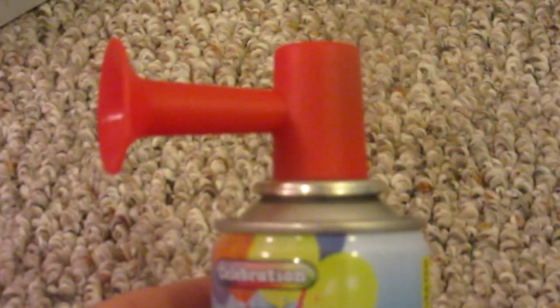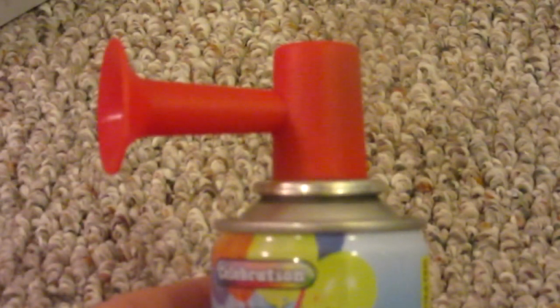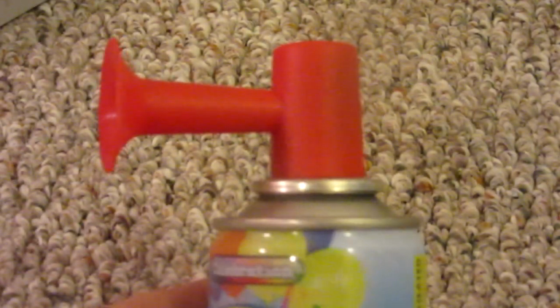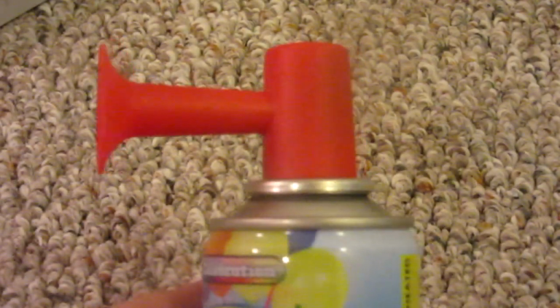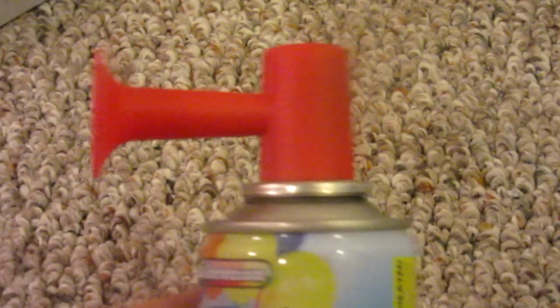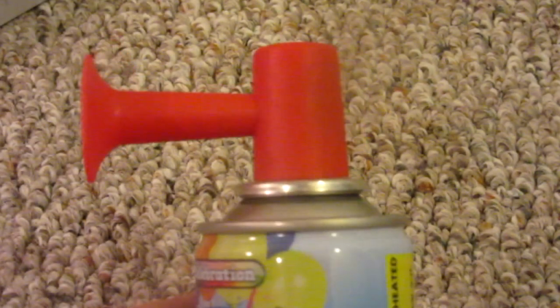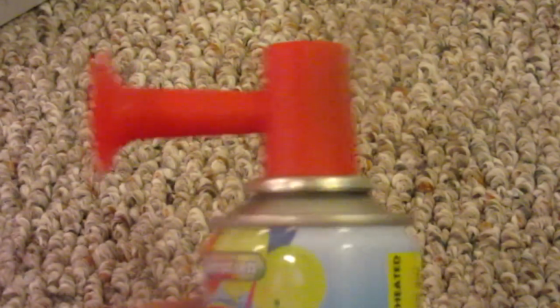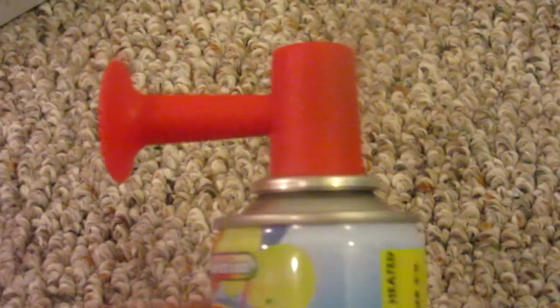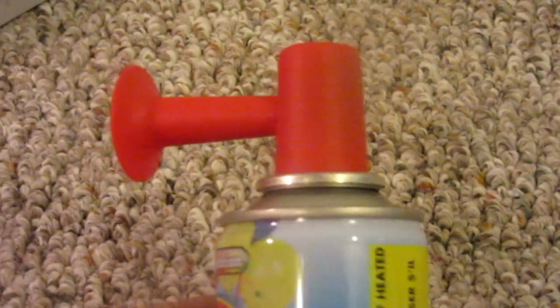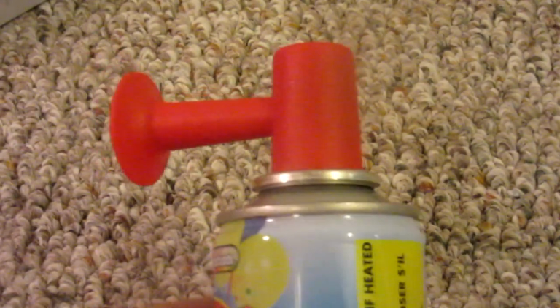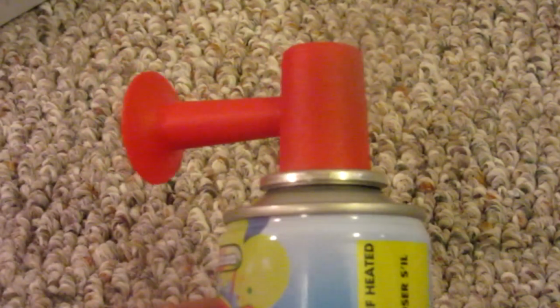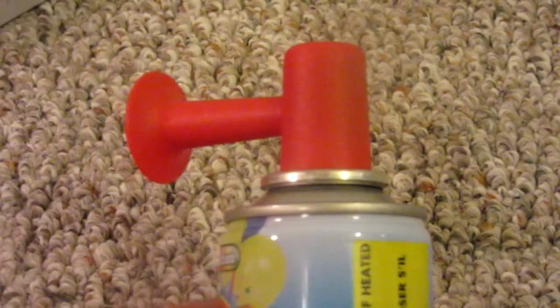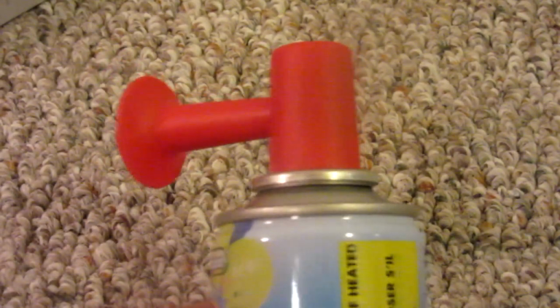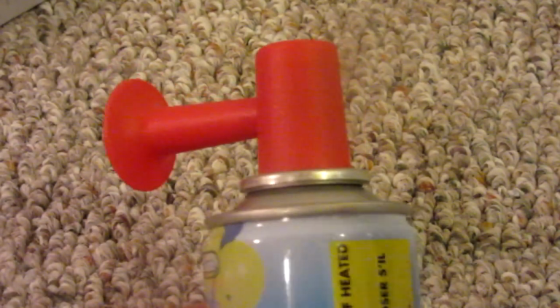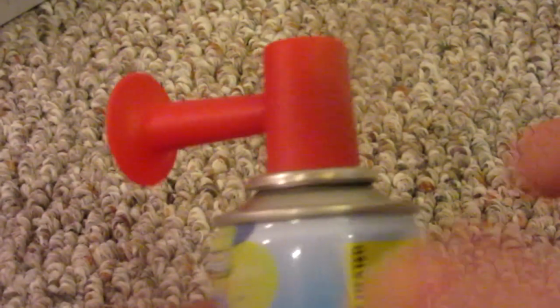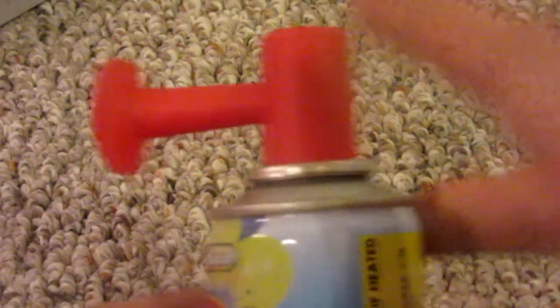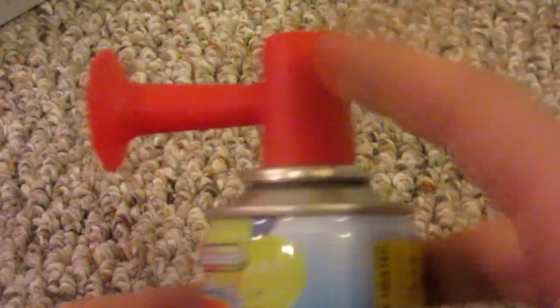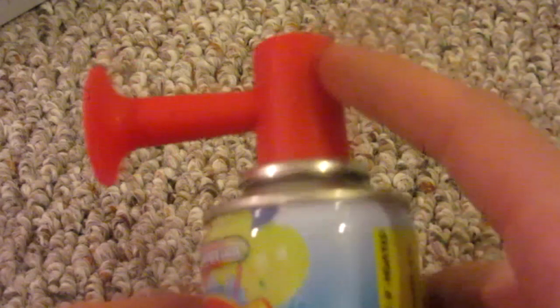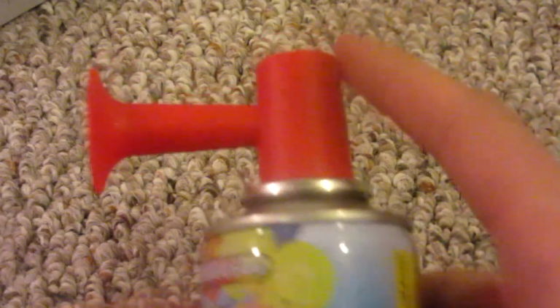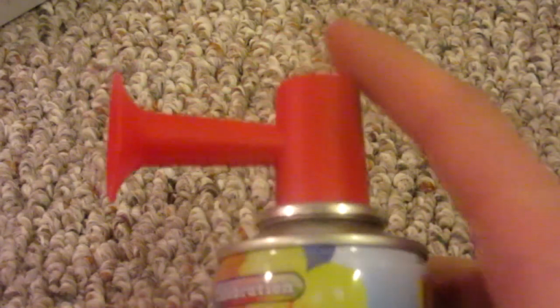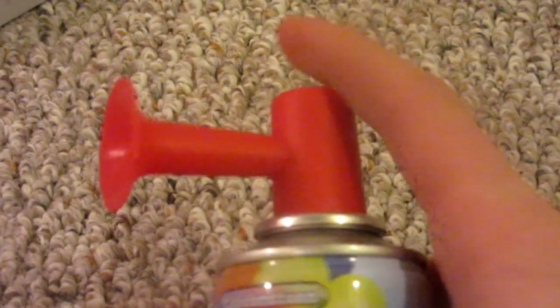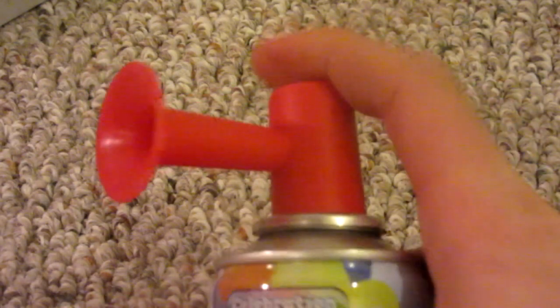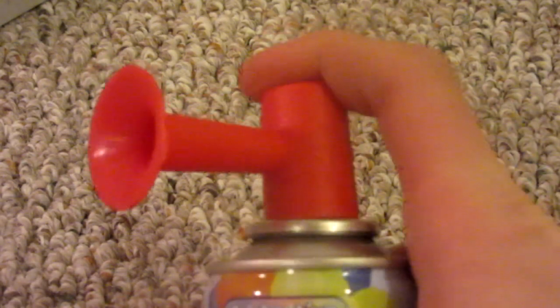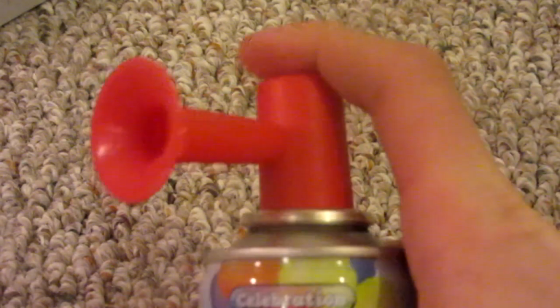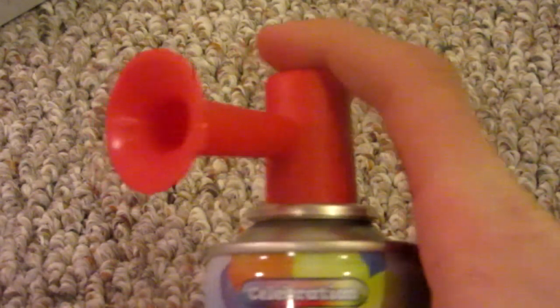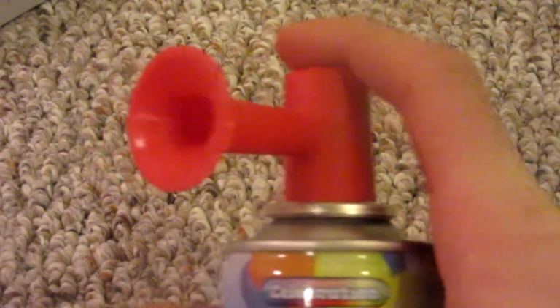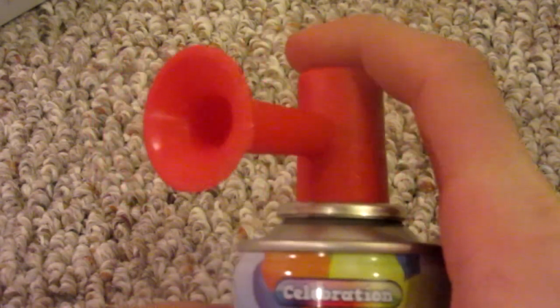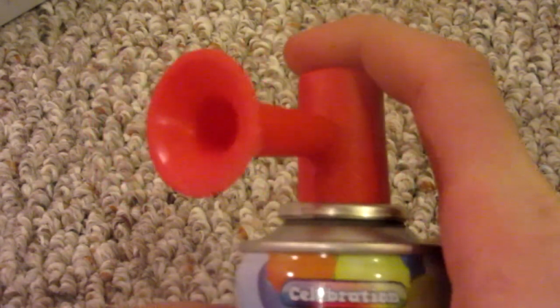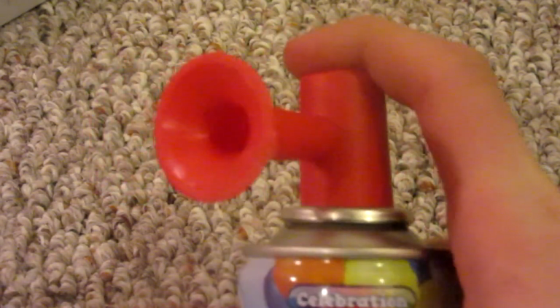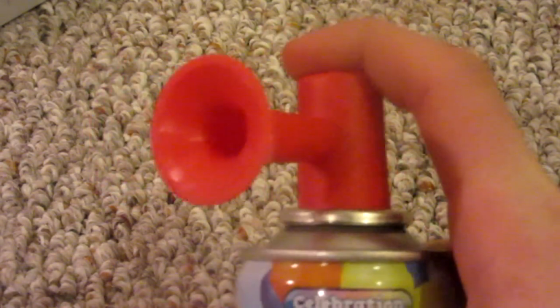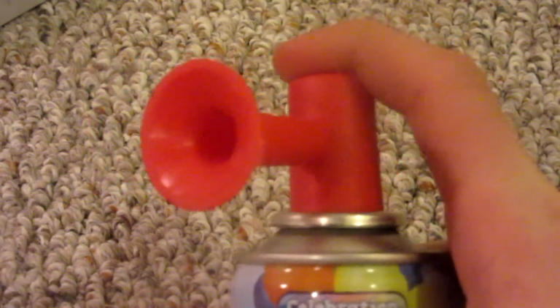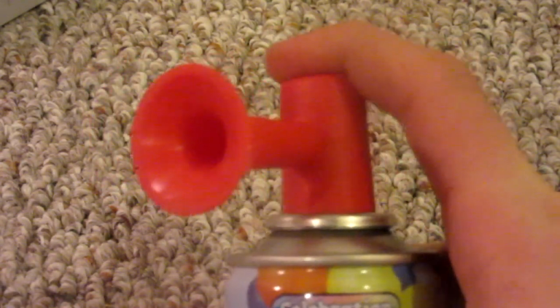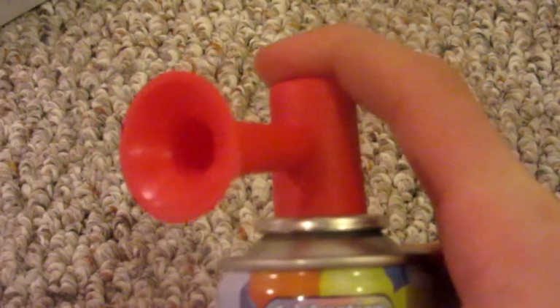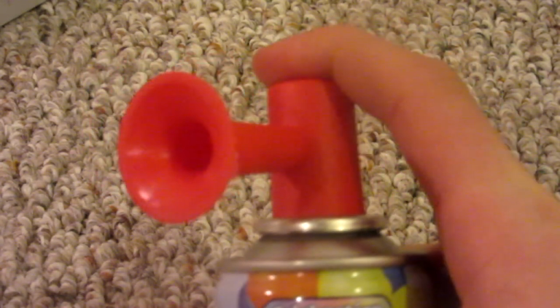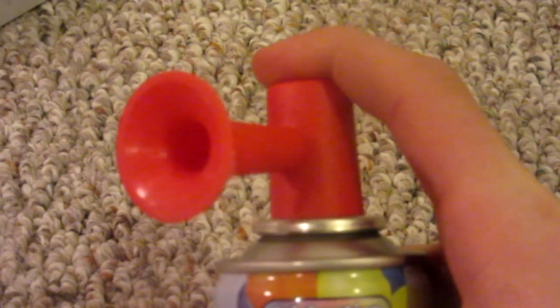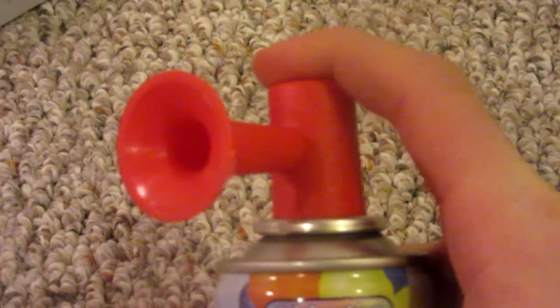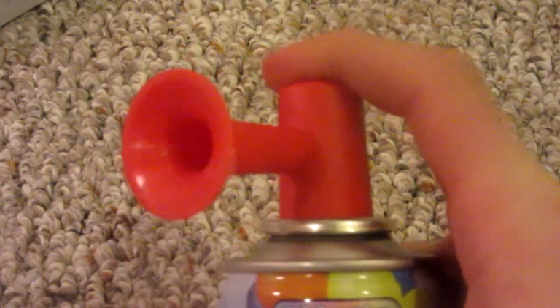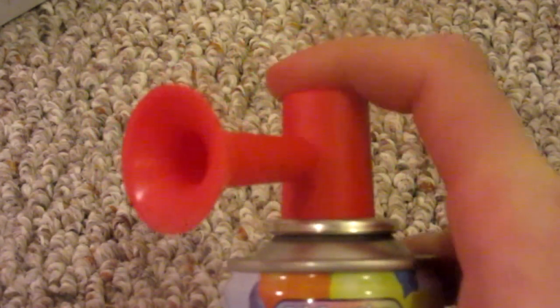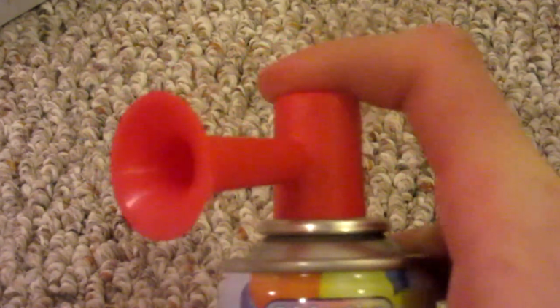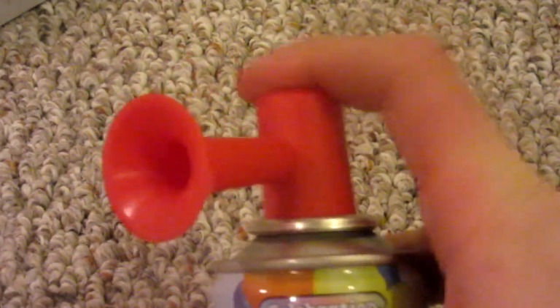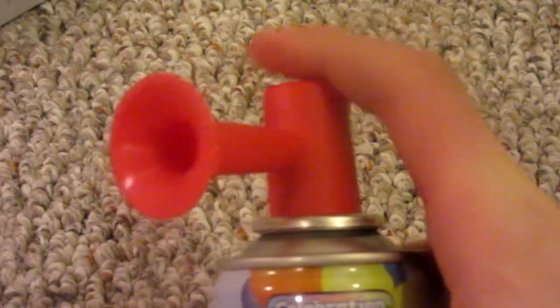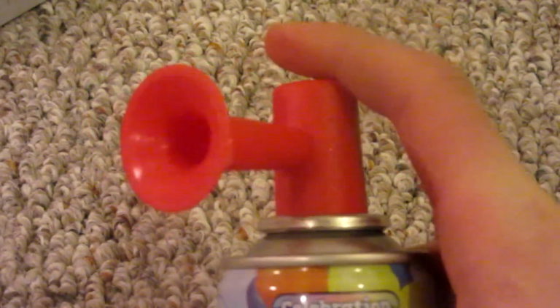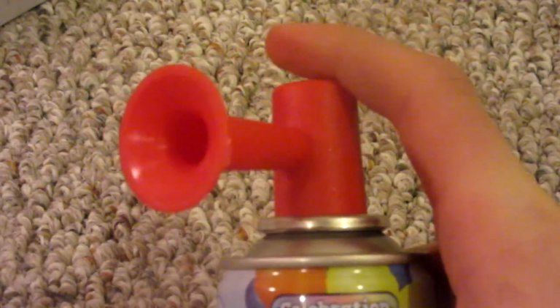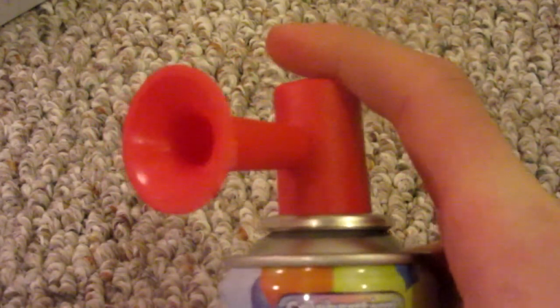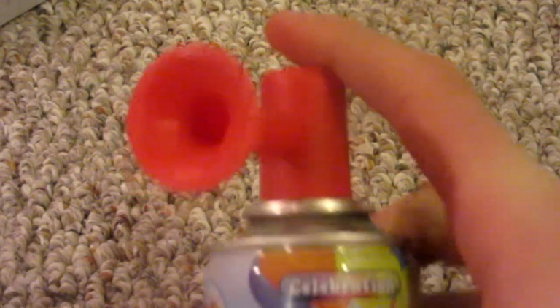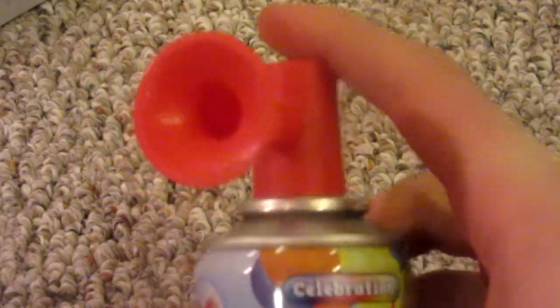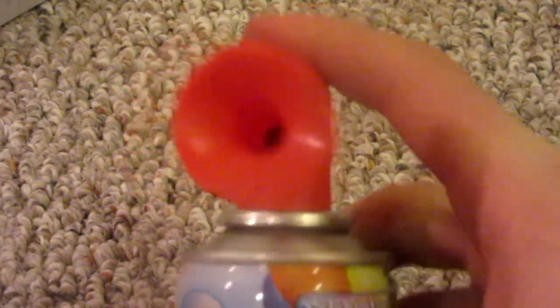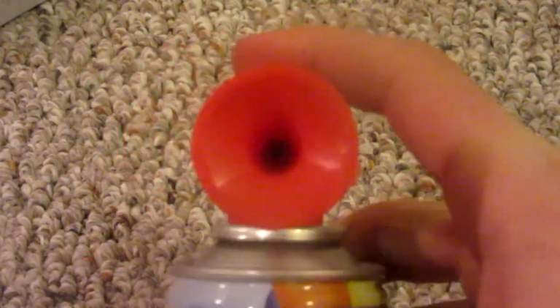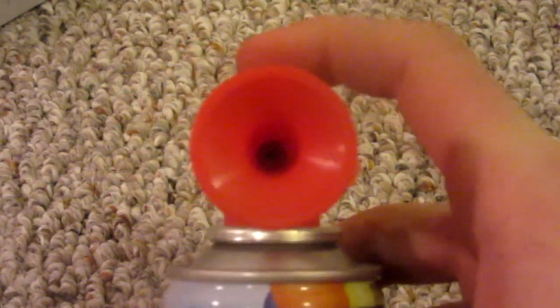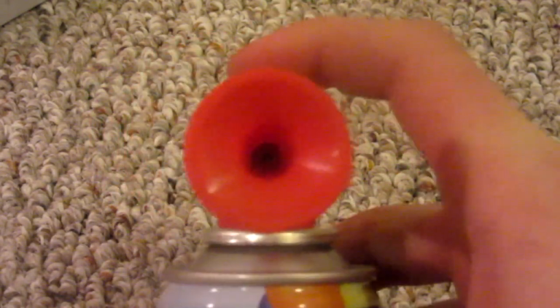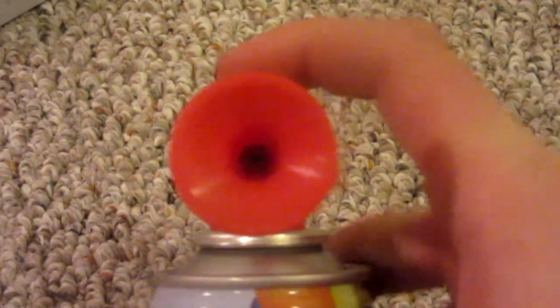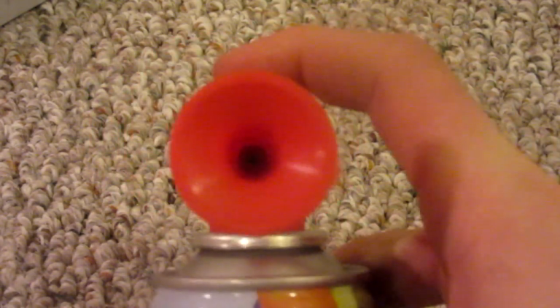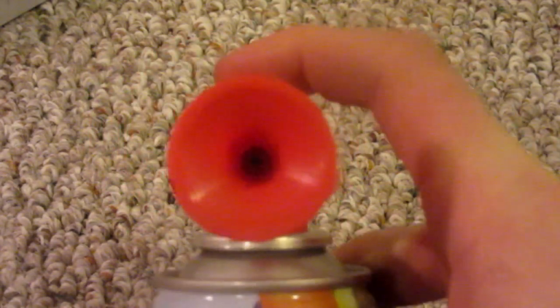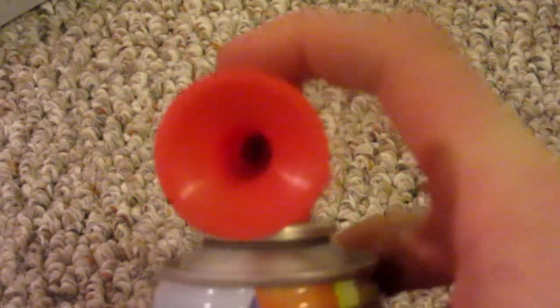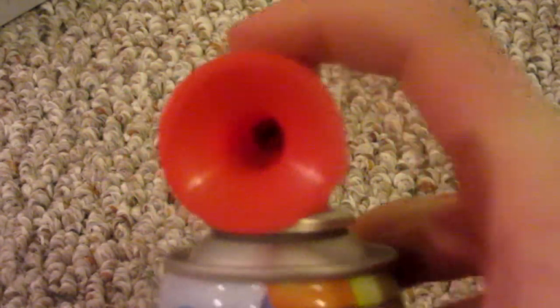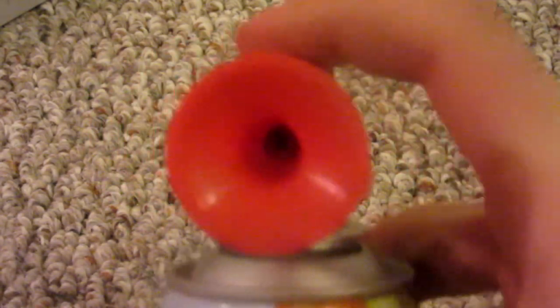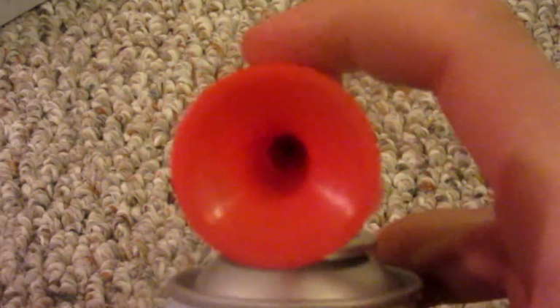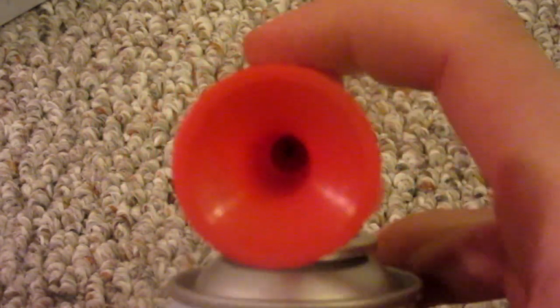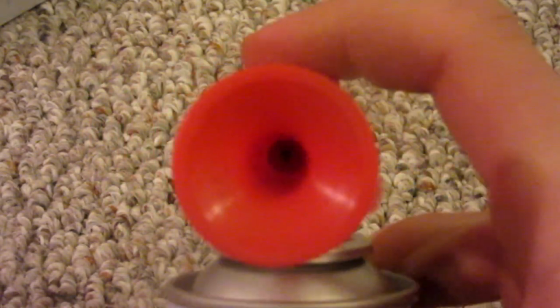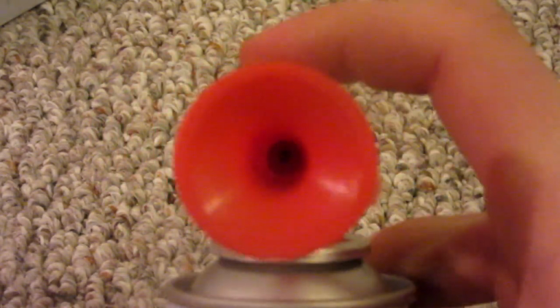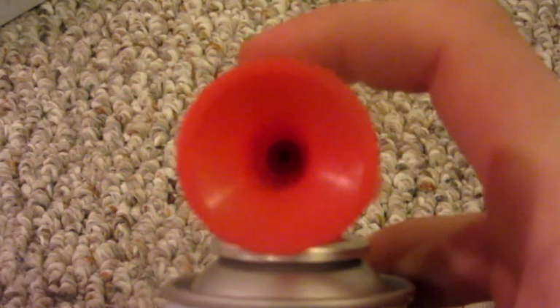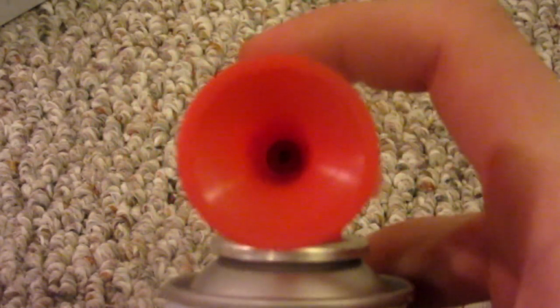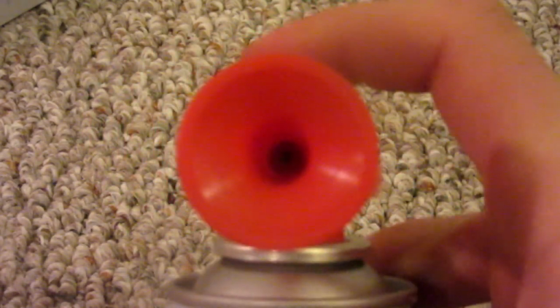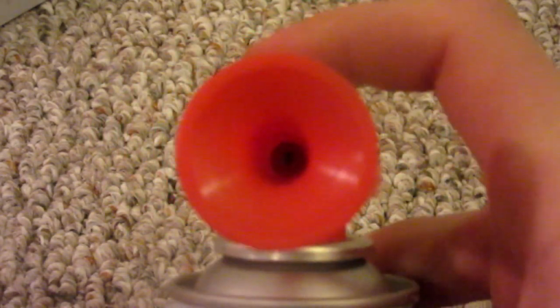When you put your air horn back together, just give it a little hit and you'll hear it doesn't make any more noise.